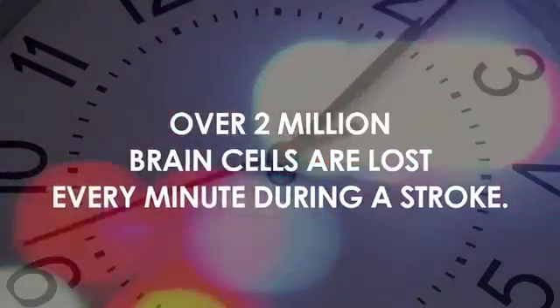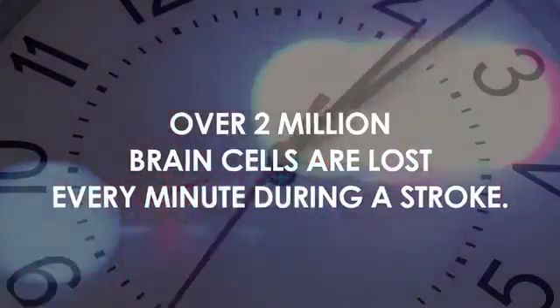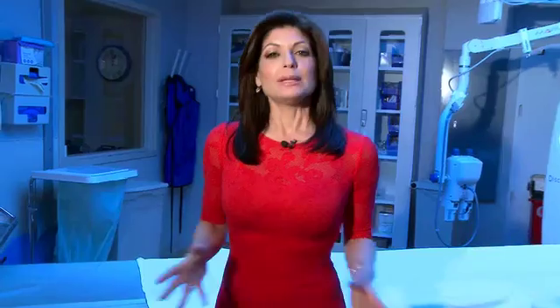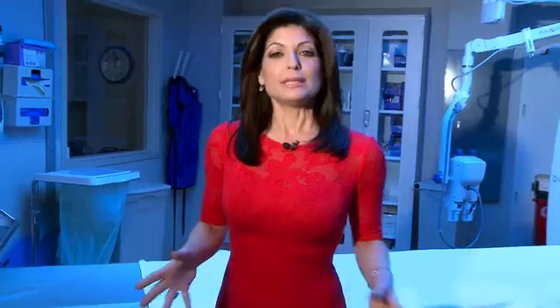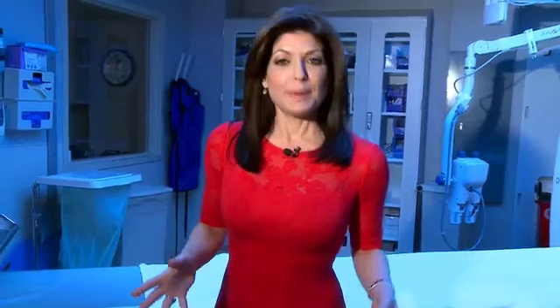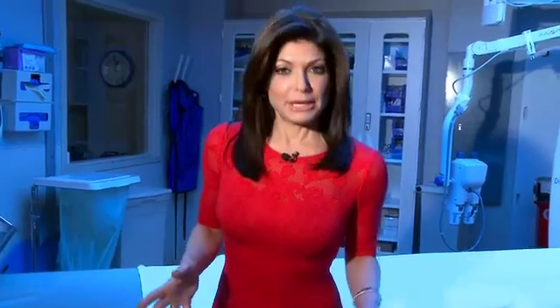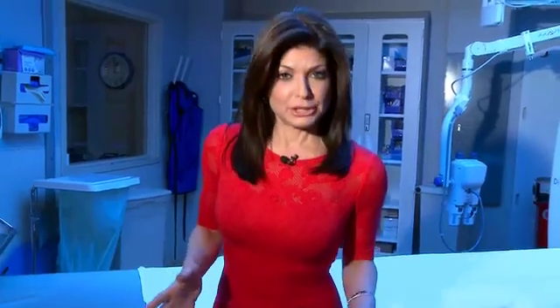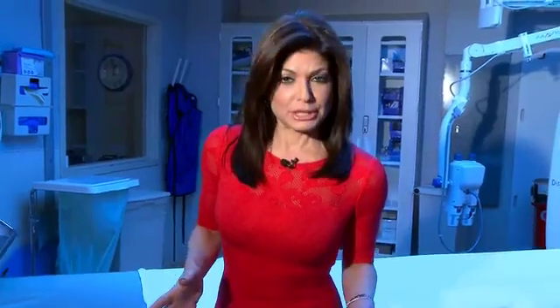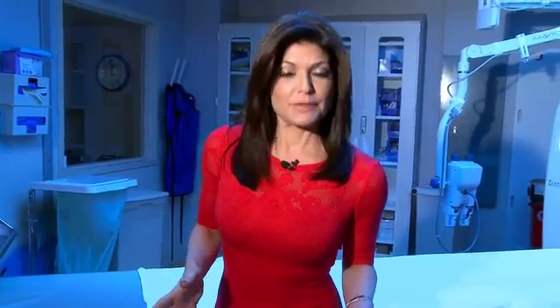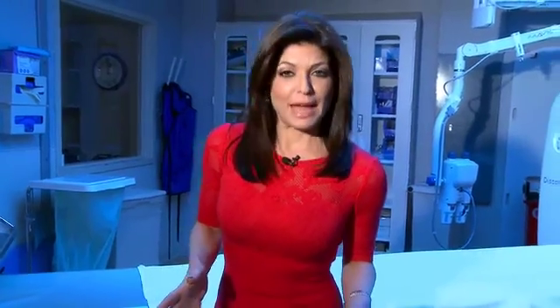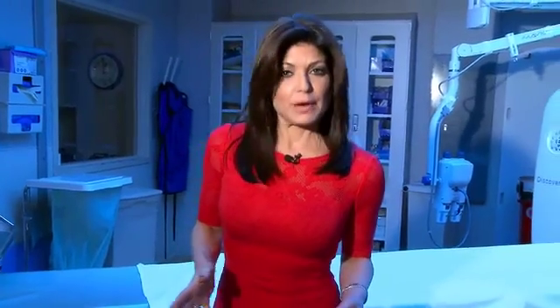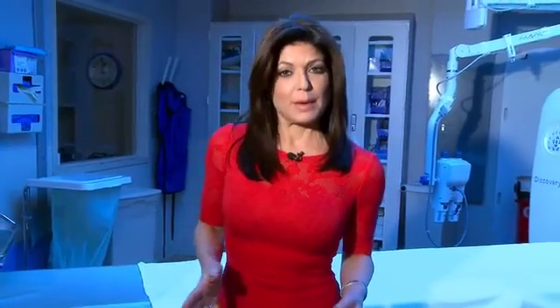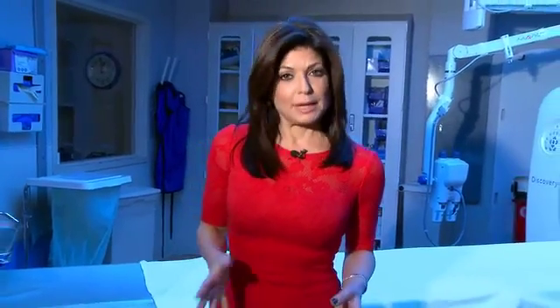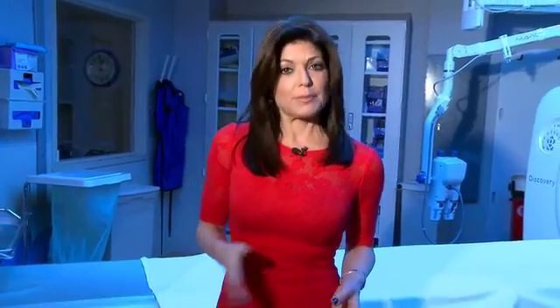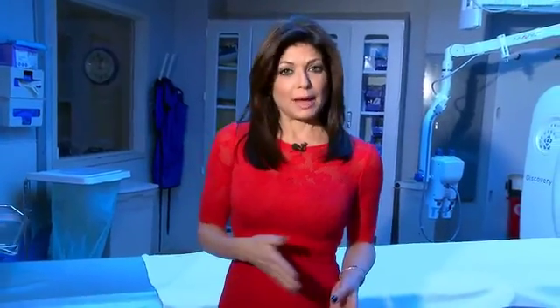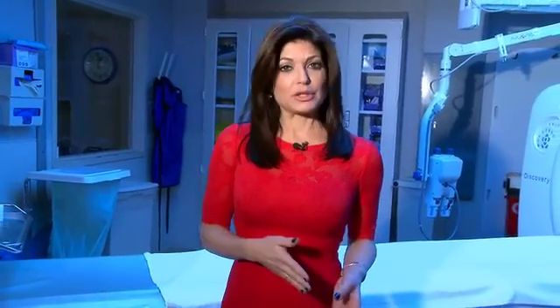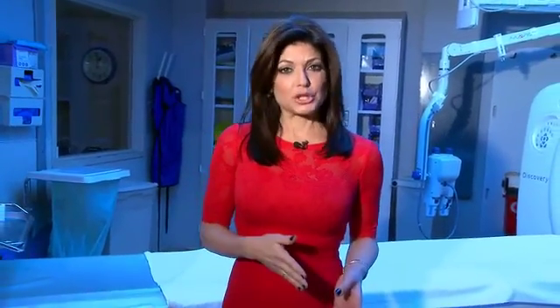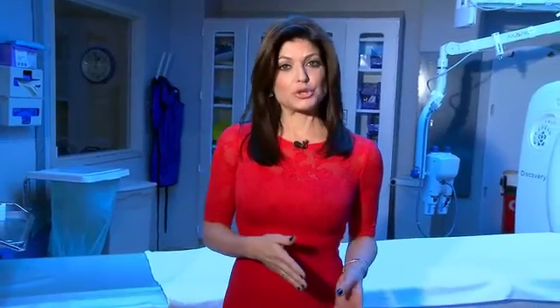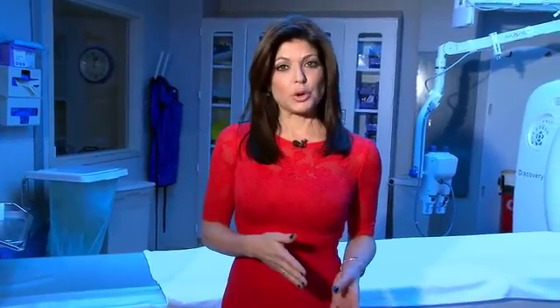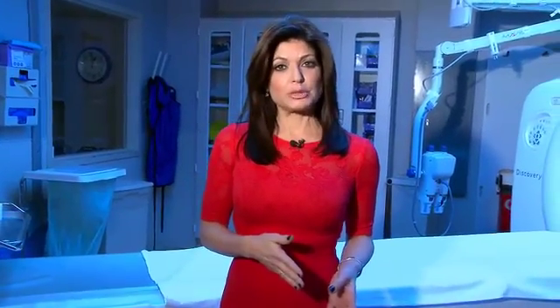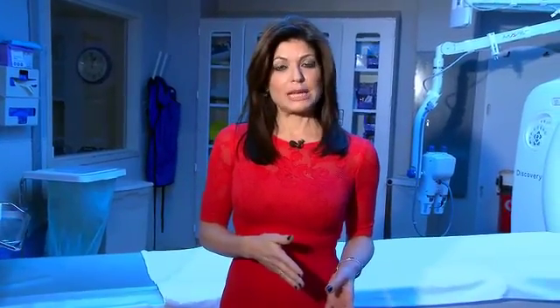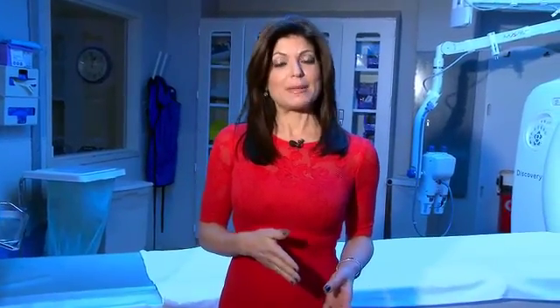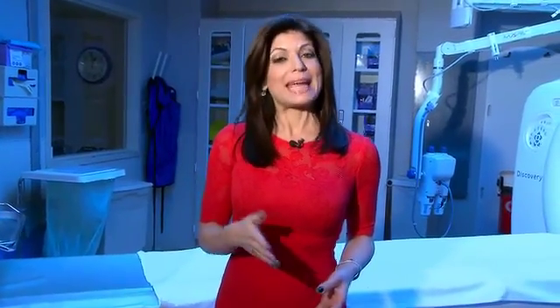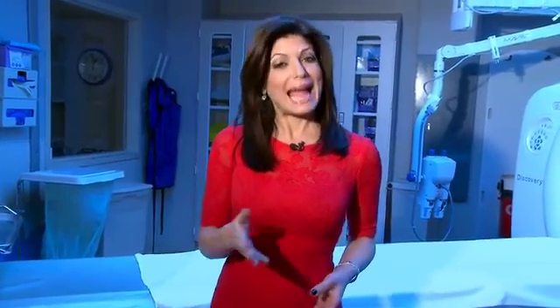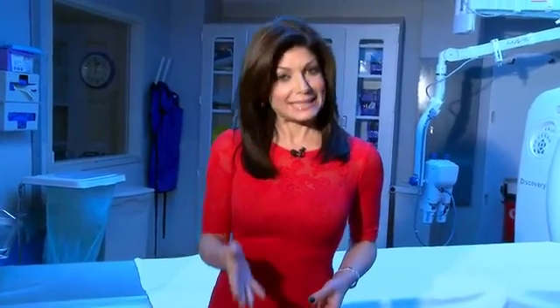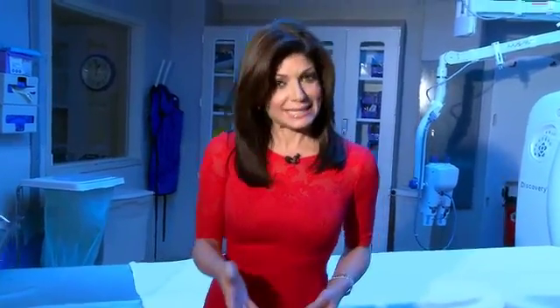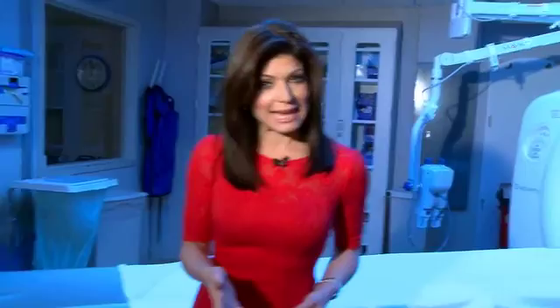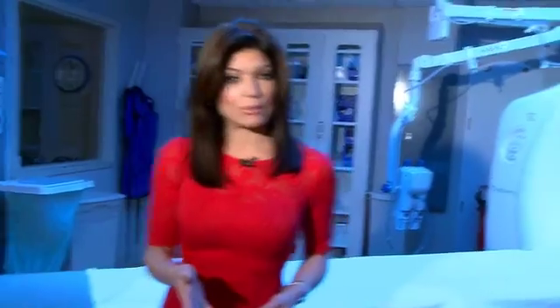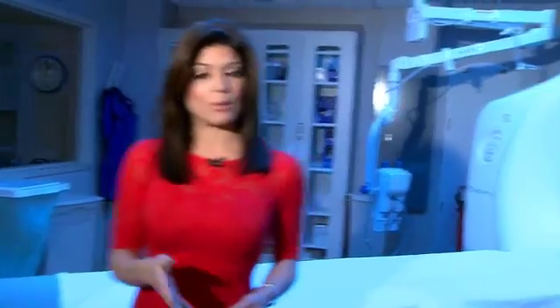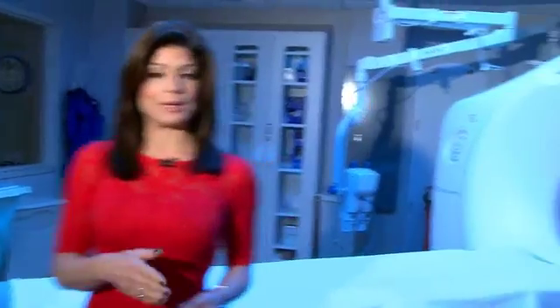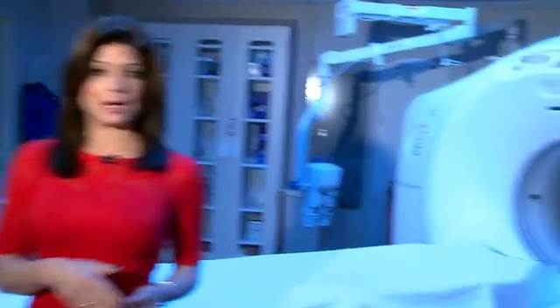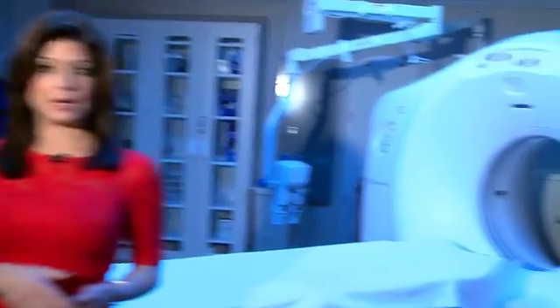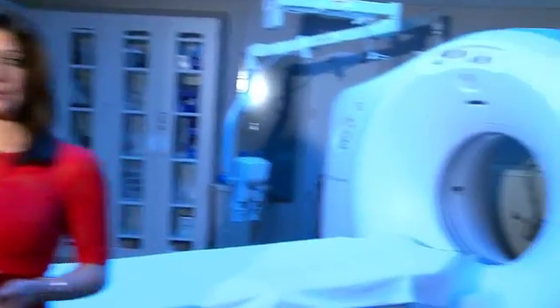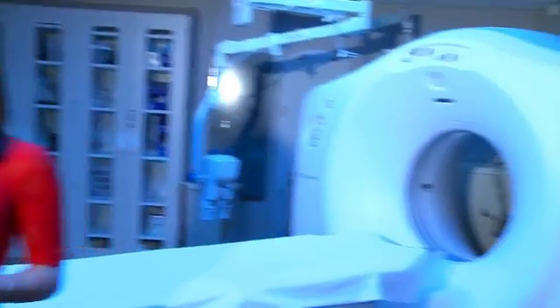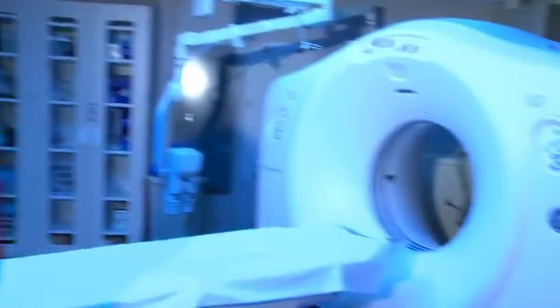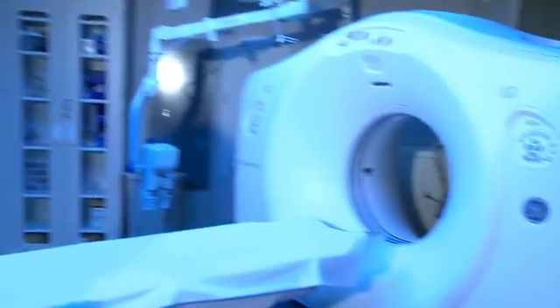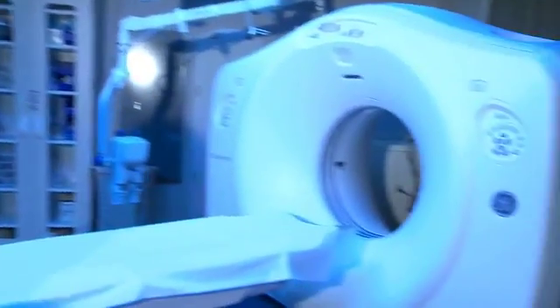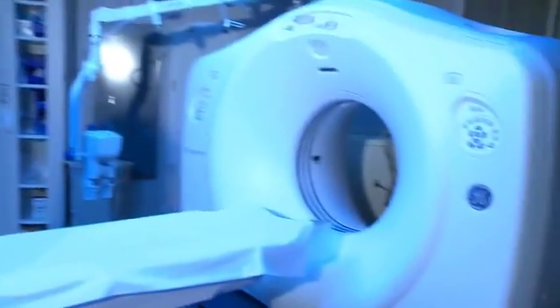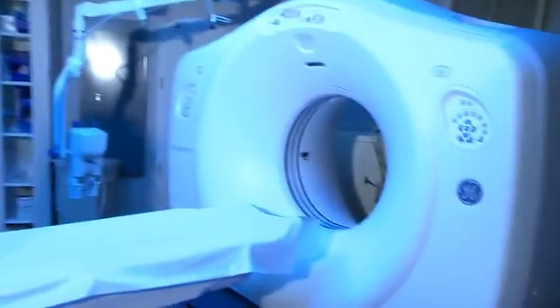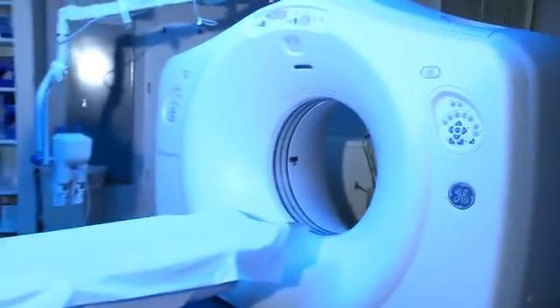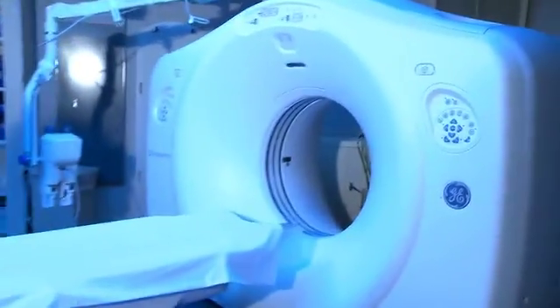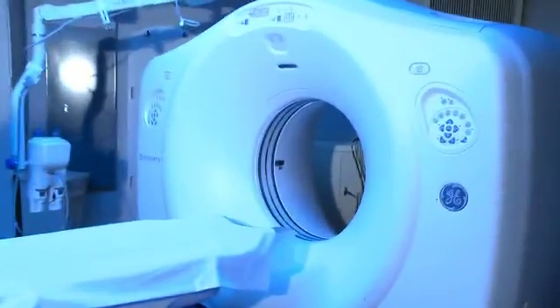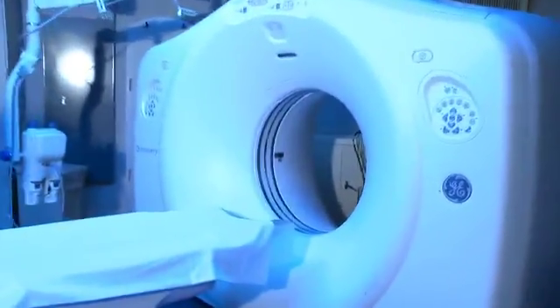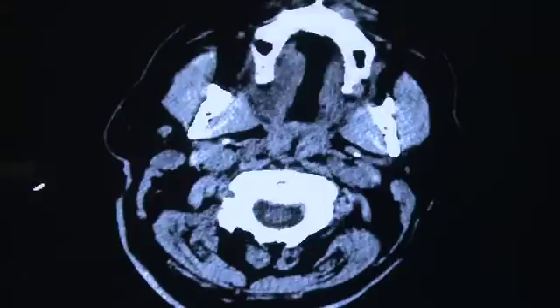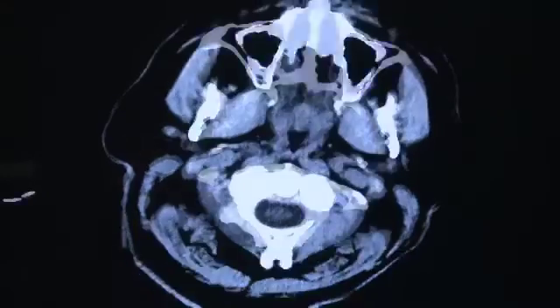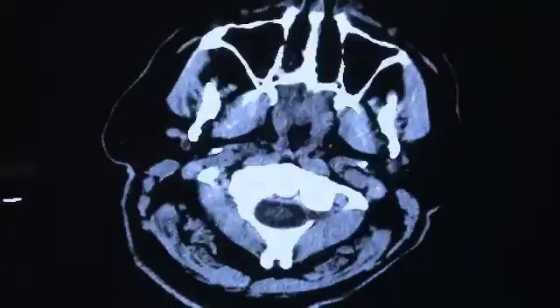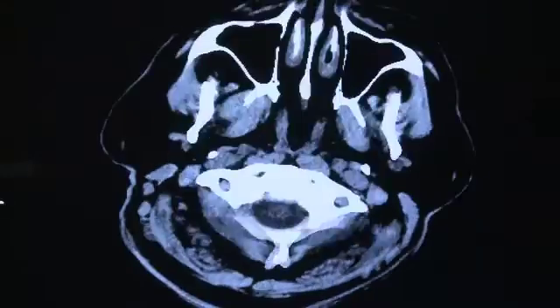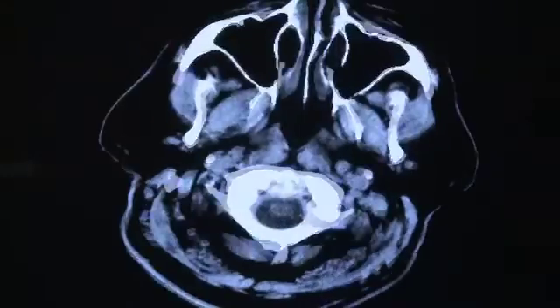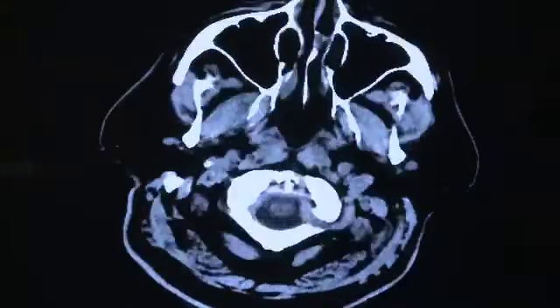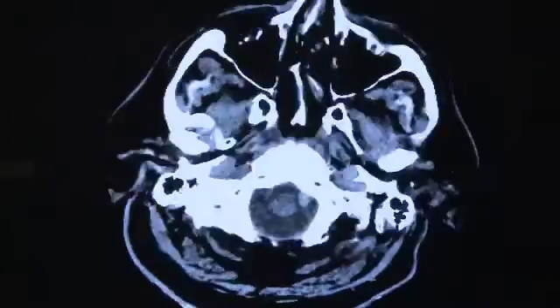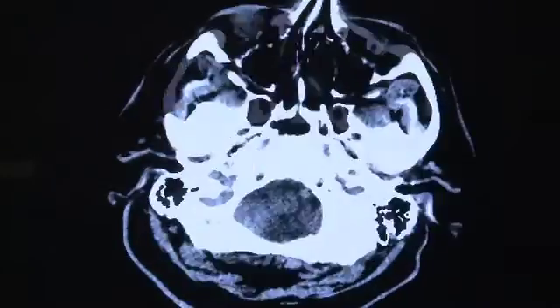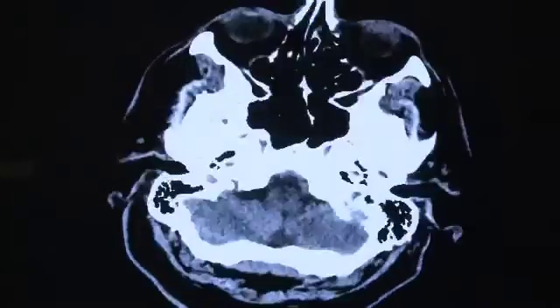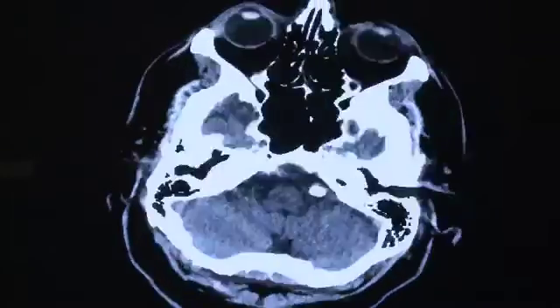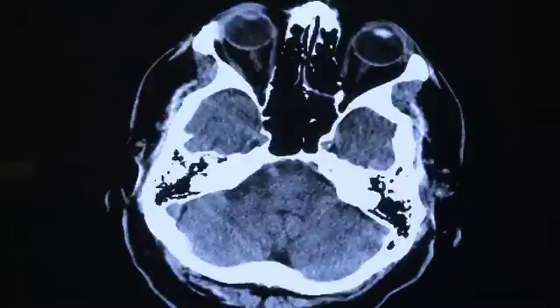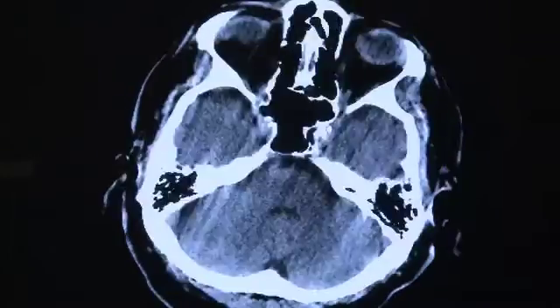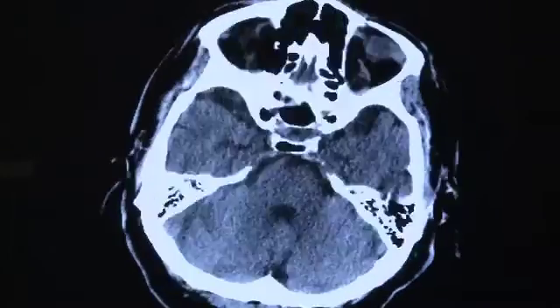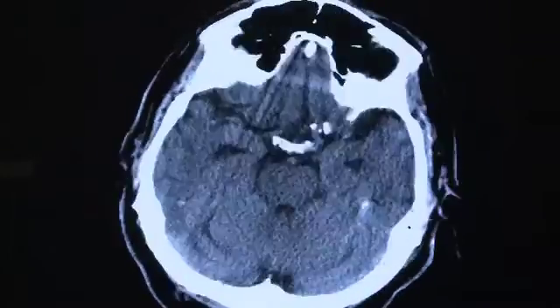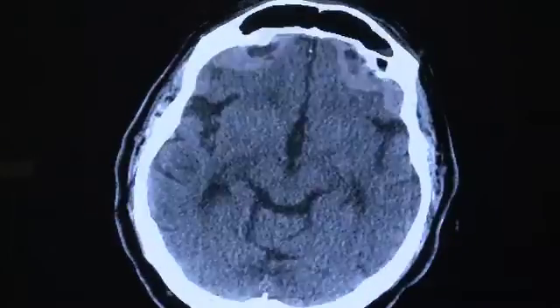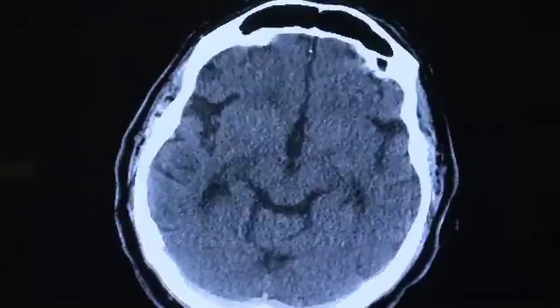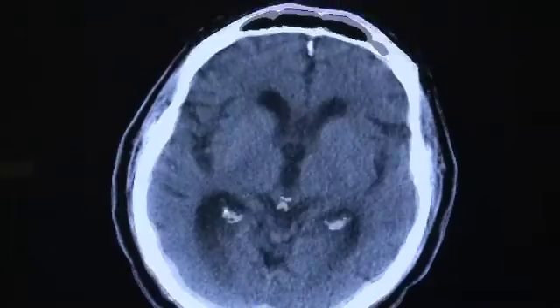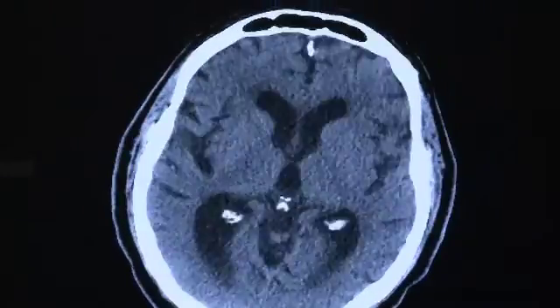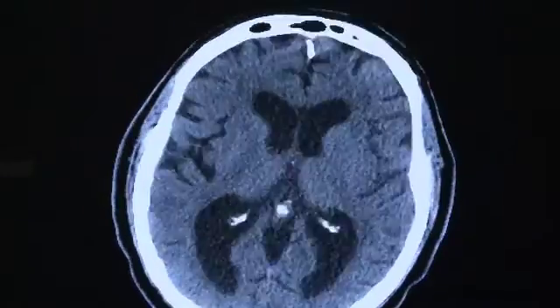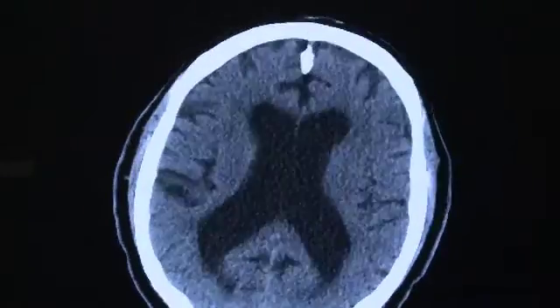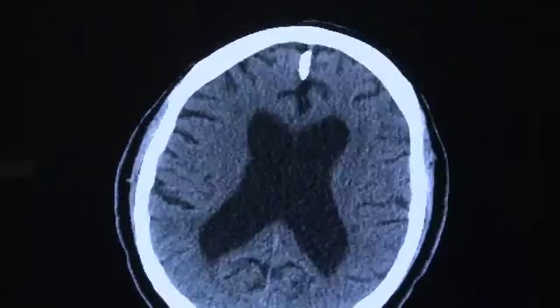Once a patient is evaluated by the stroke team, a CAT scan will be done to obtain imagery of the brain that would reveal if a stroke did occur.